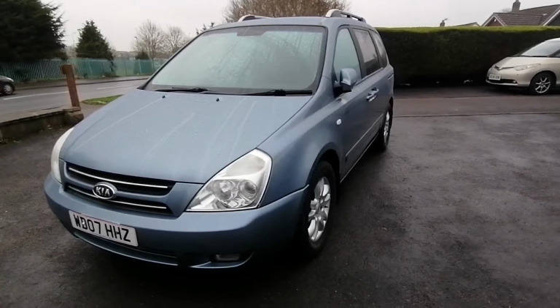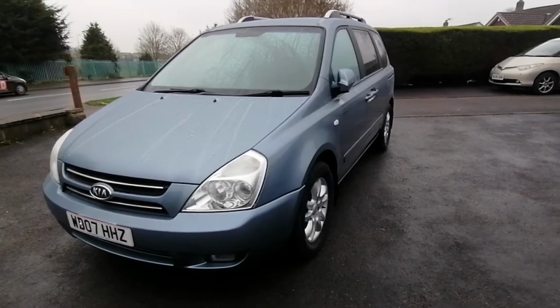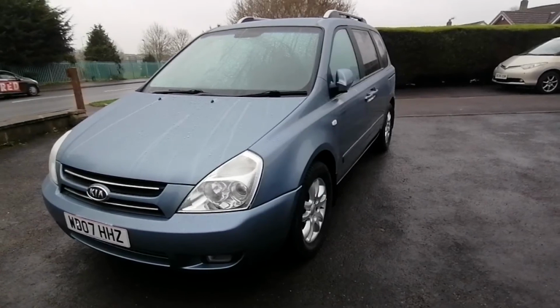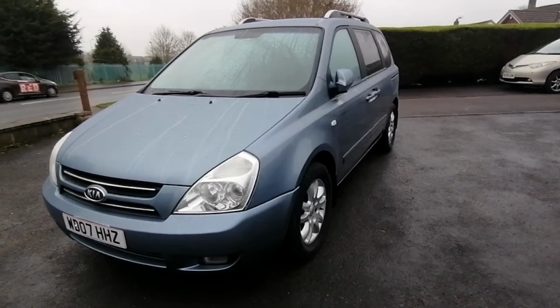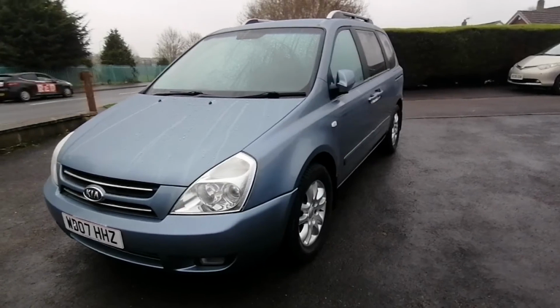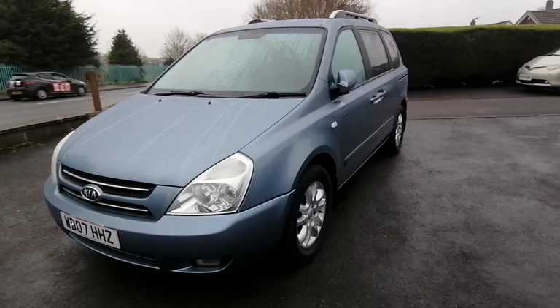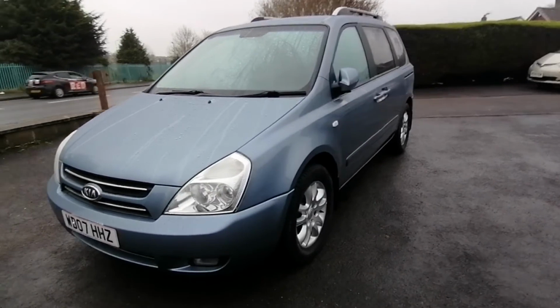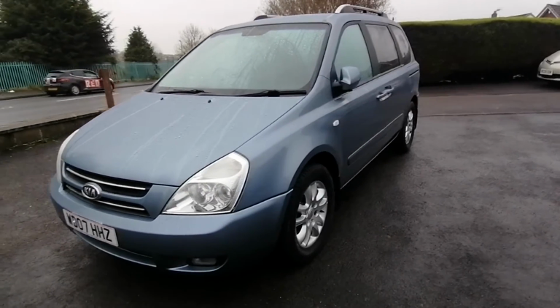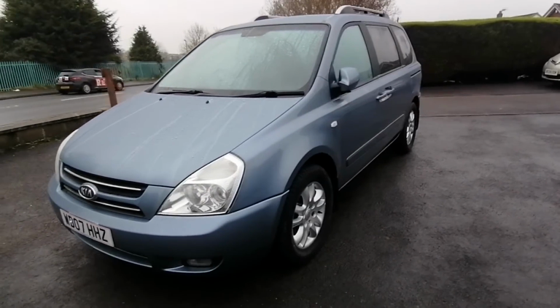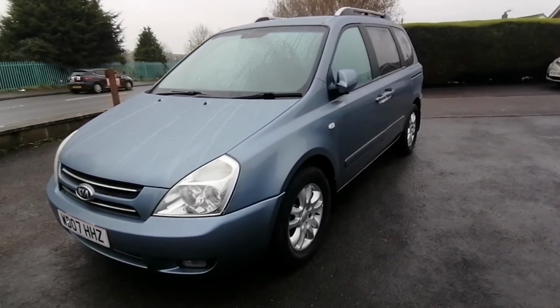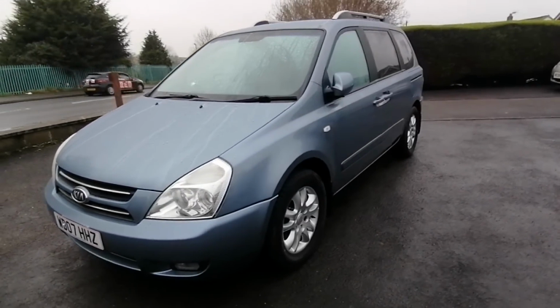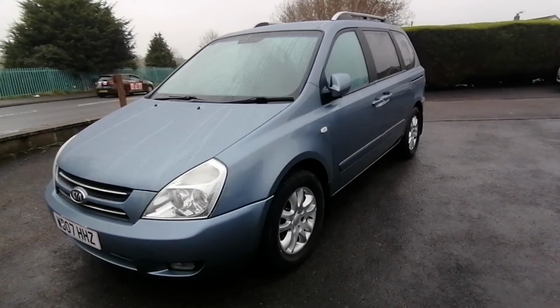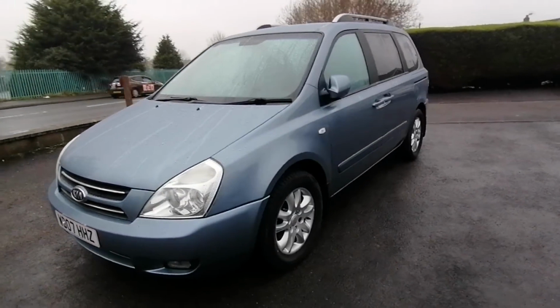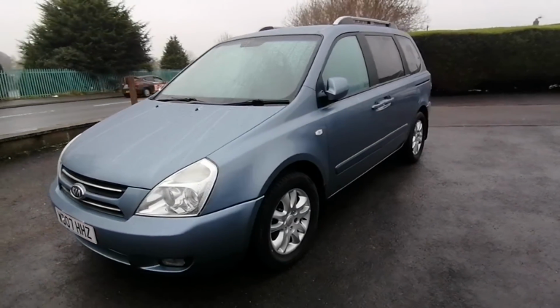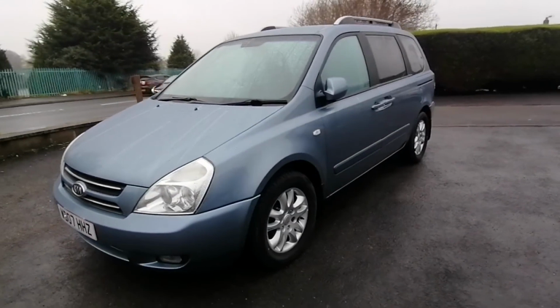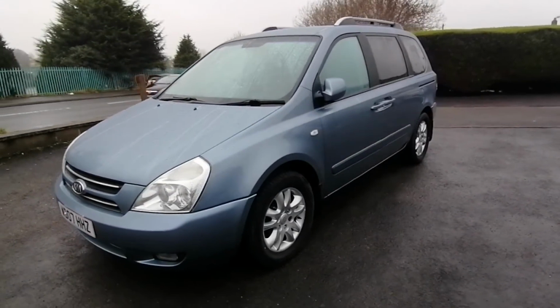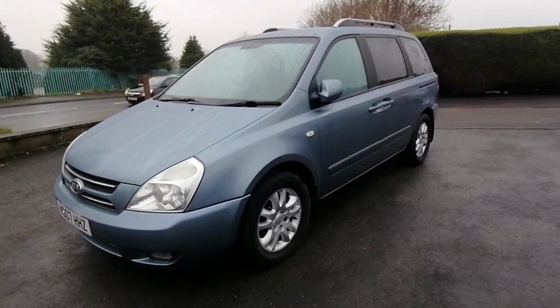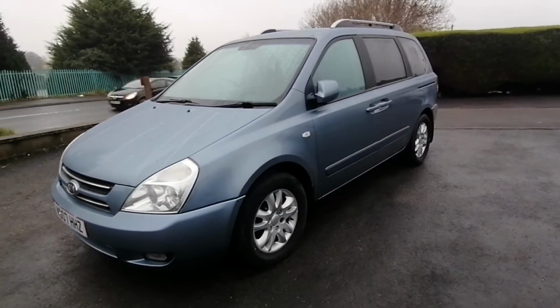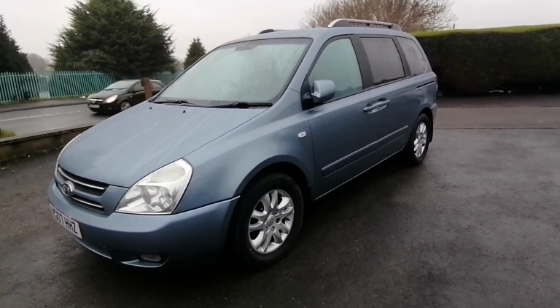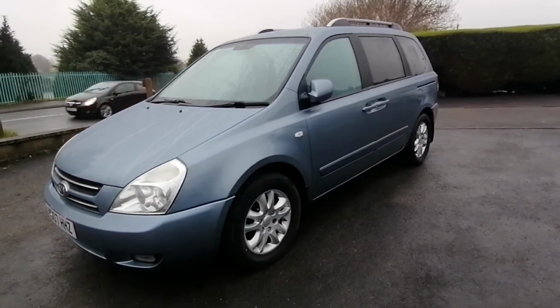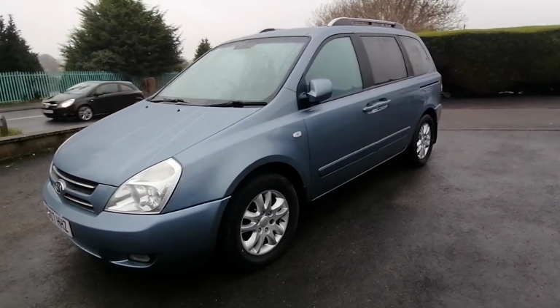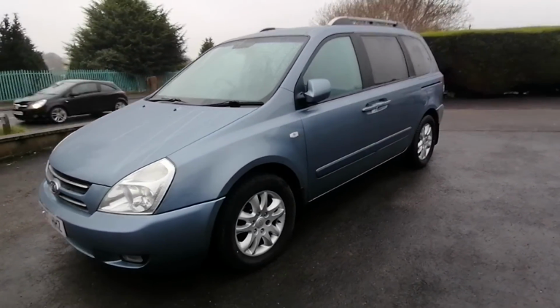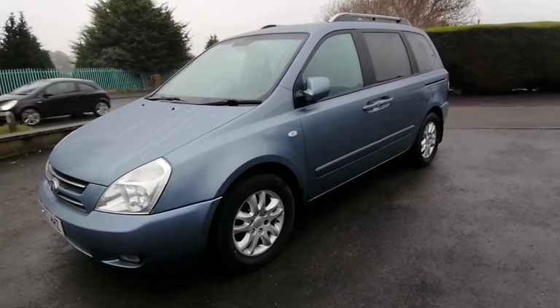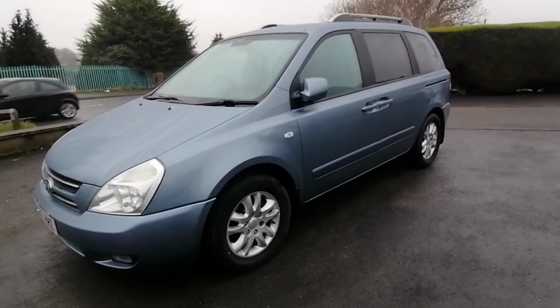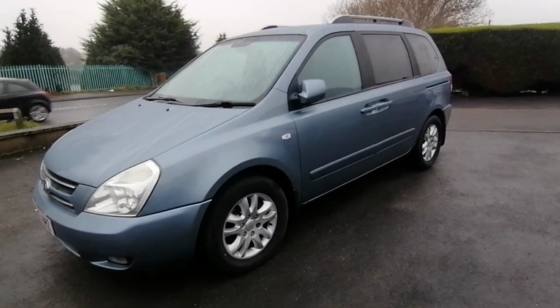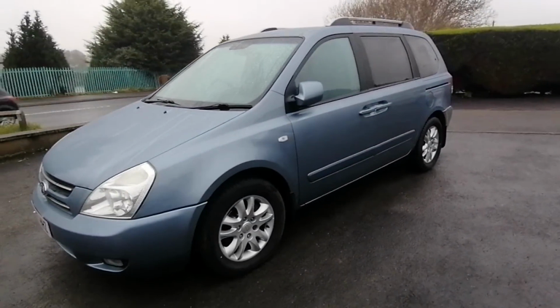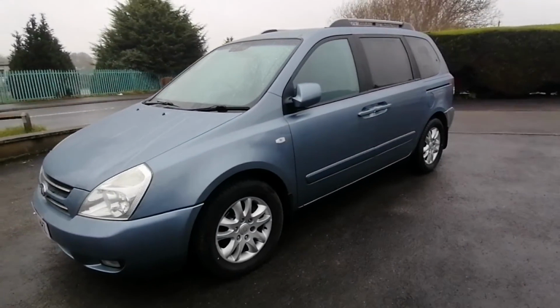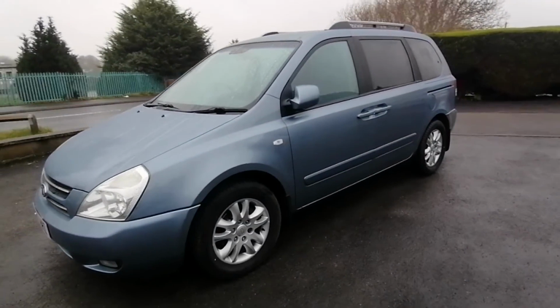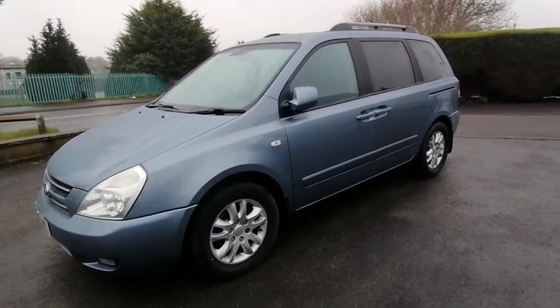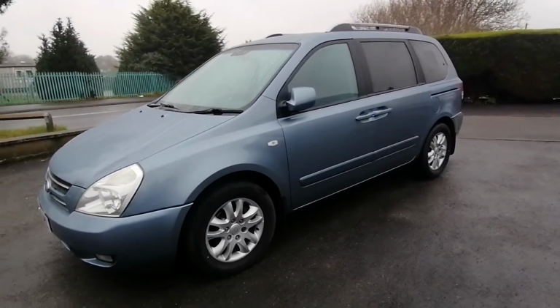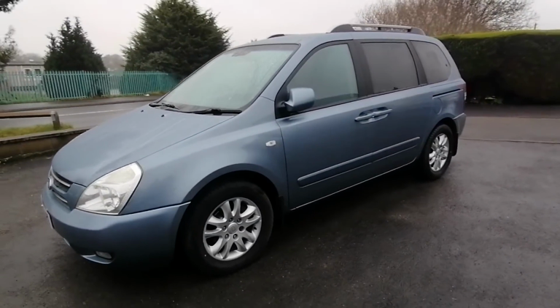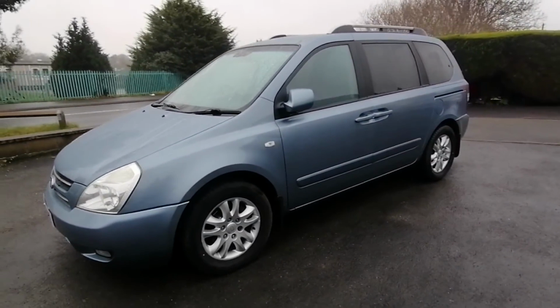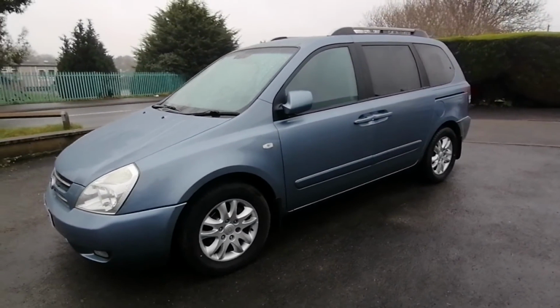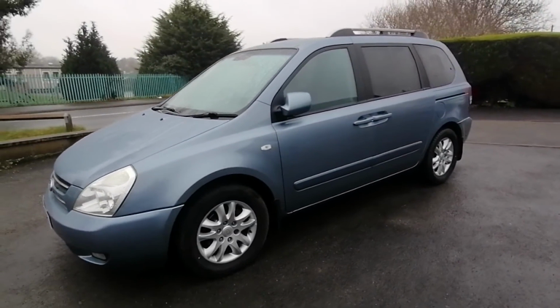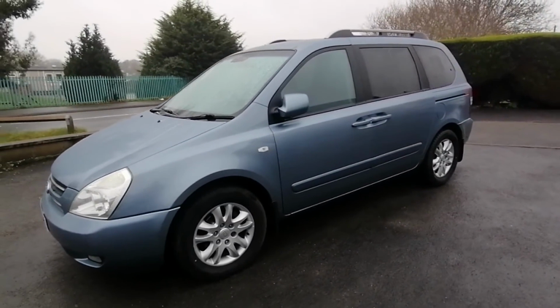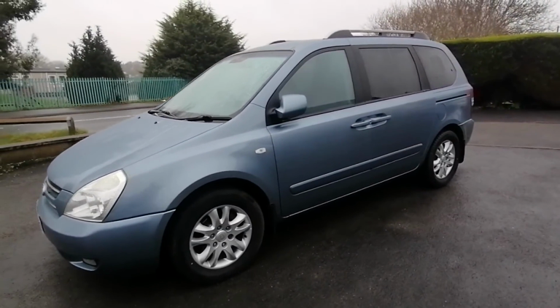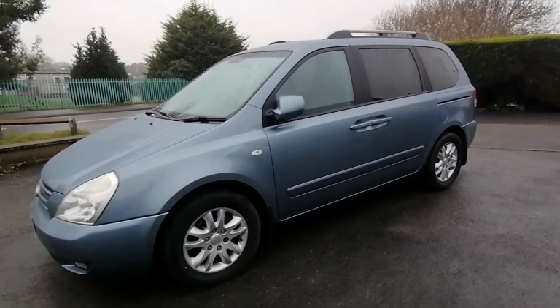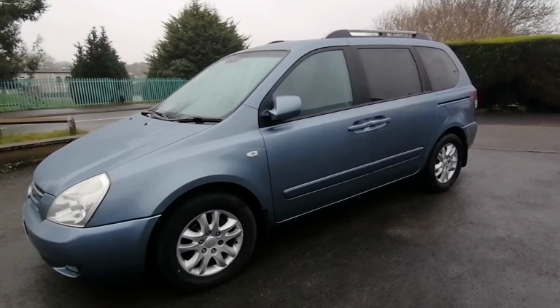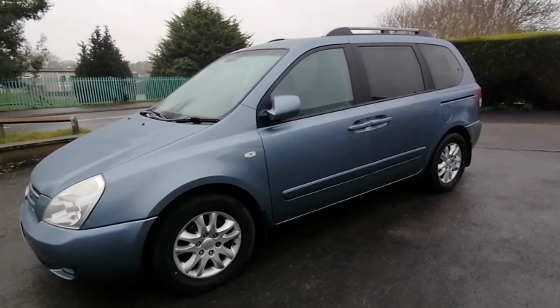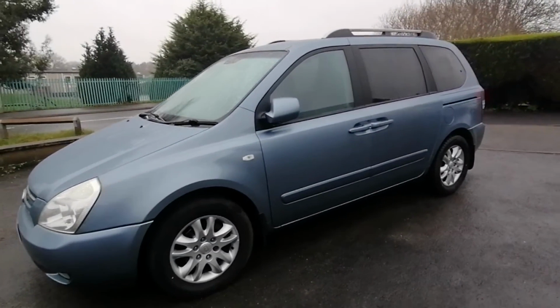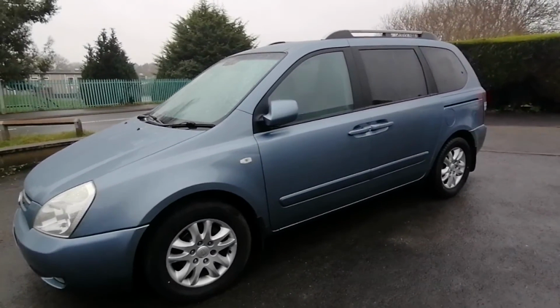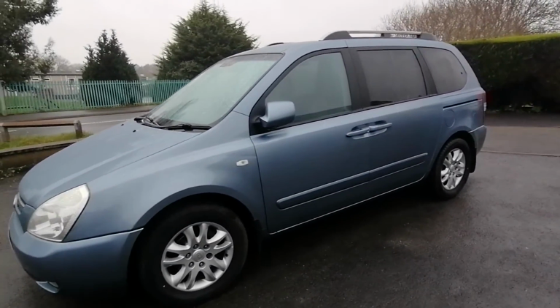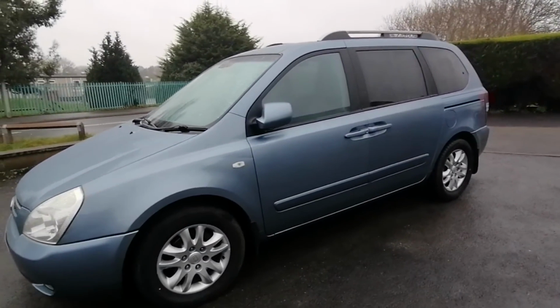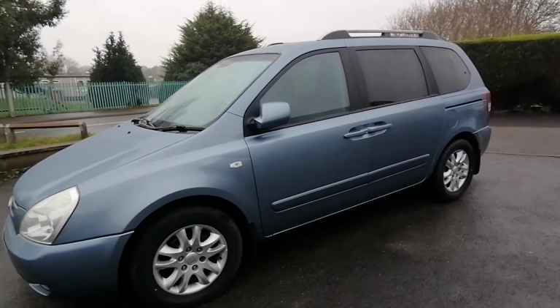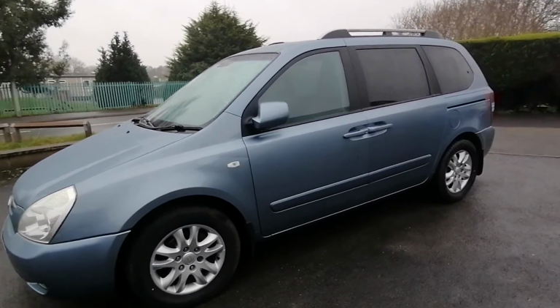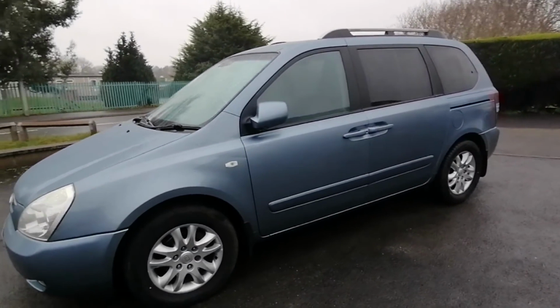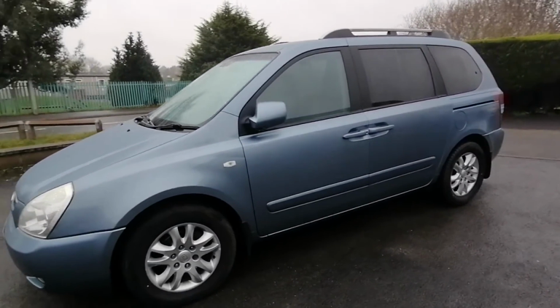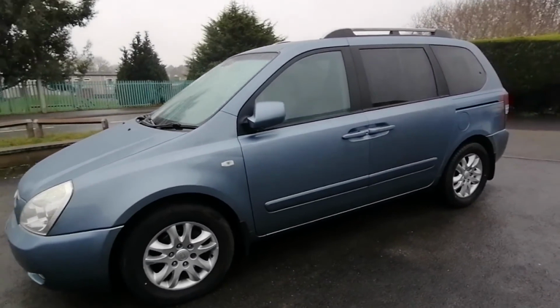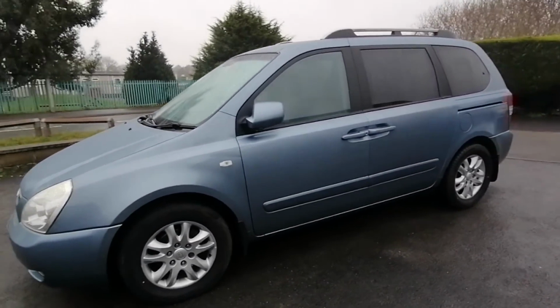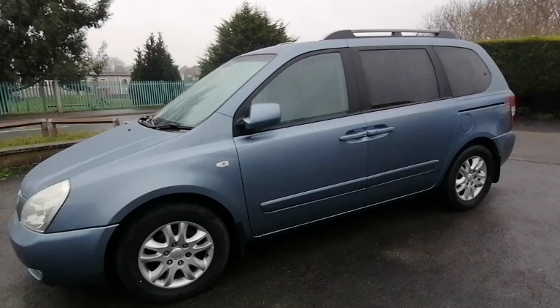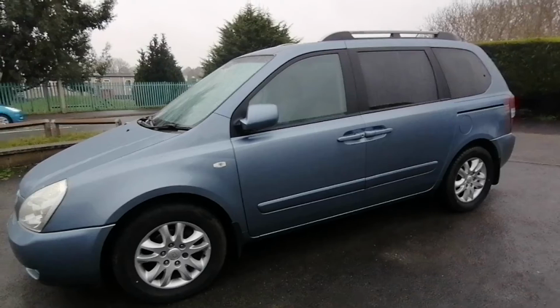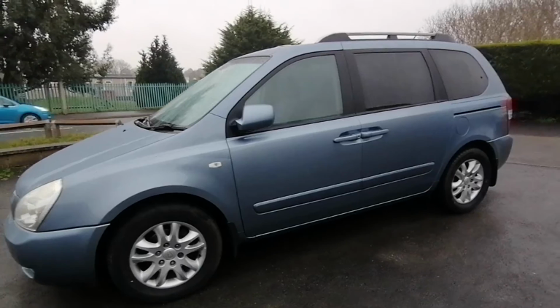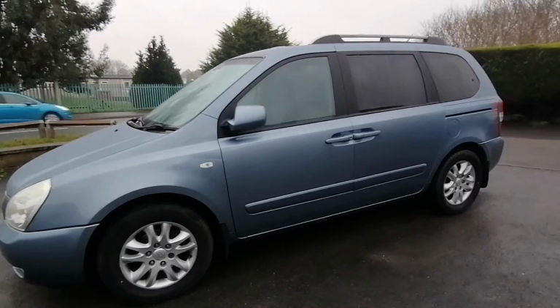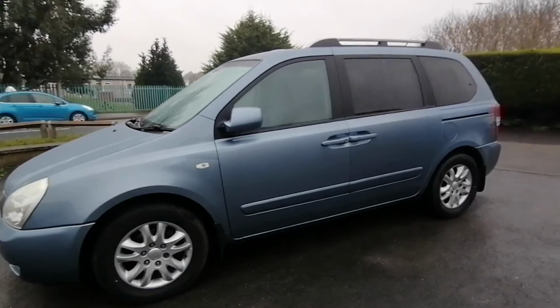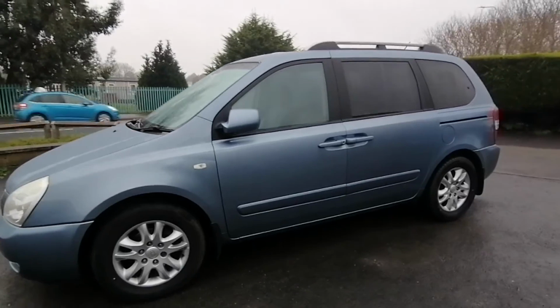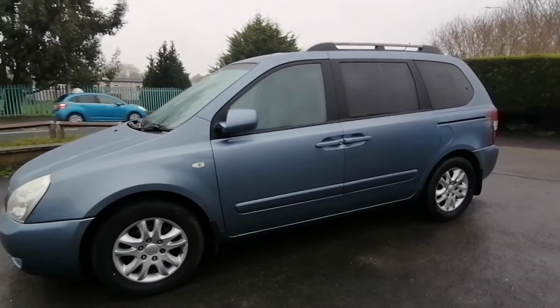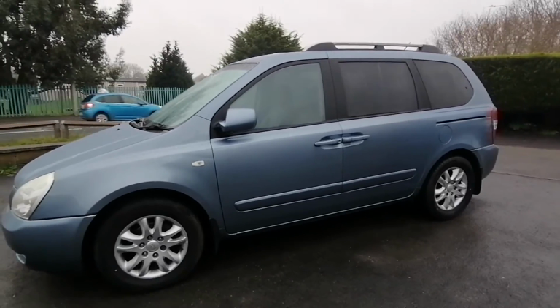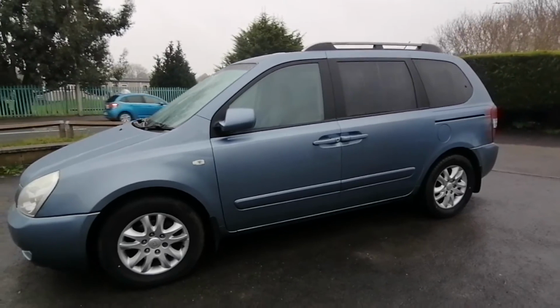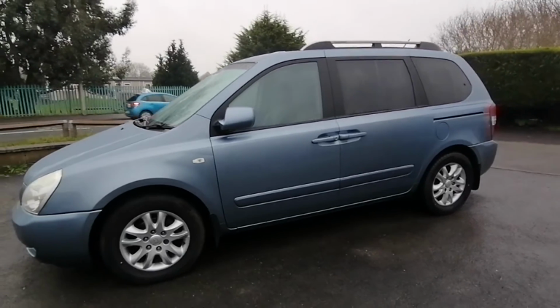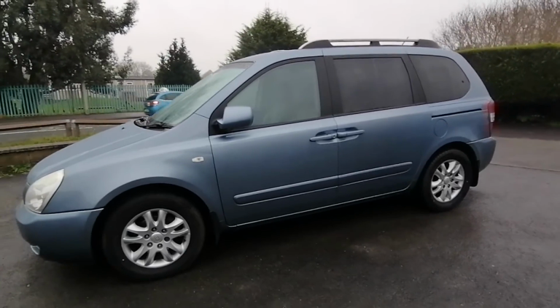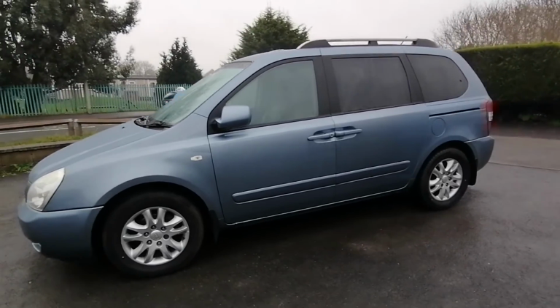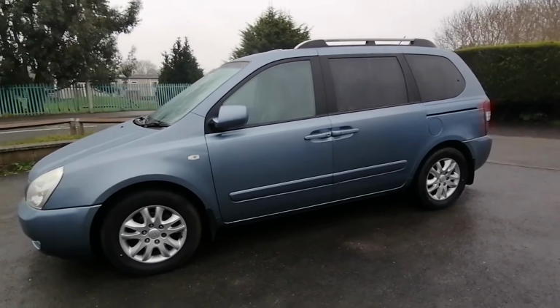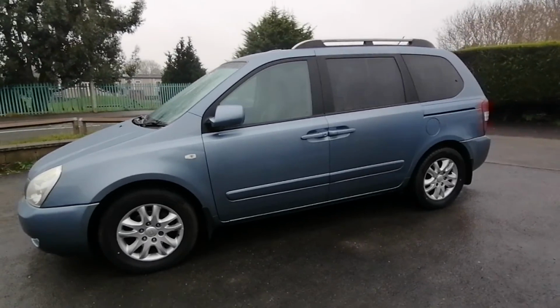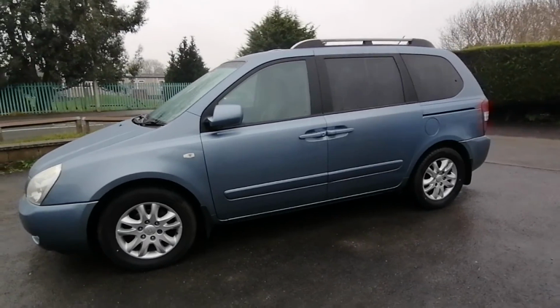If you'd like any more information on this super vehicle please ask for me, Paul at Auto Wholesale. Thanks very much for your time.